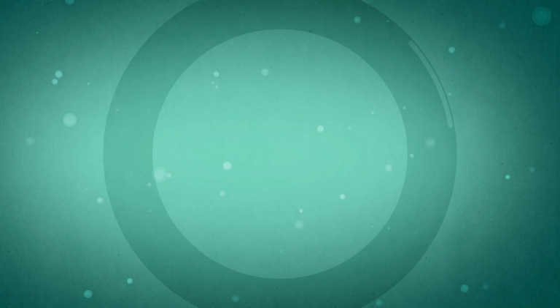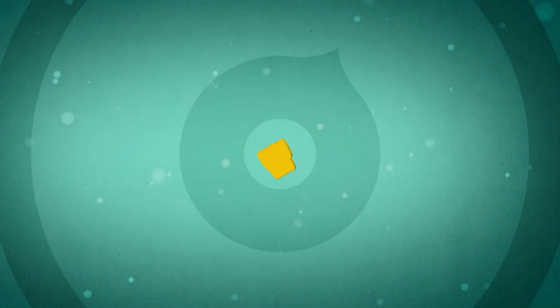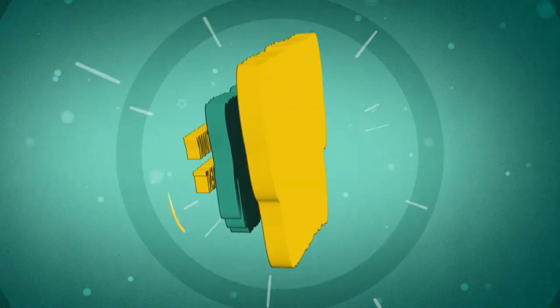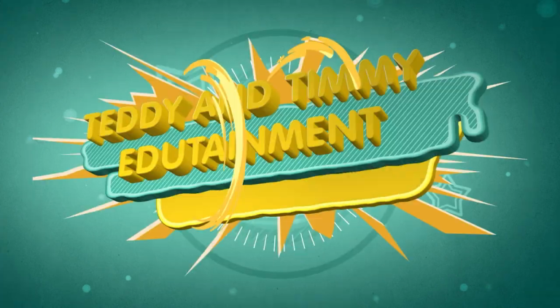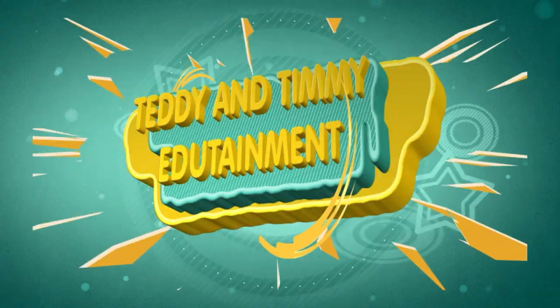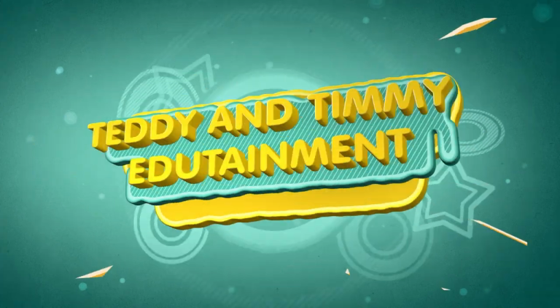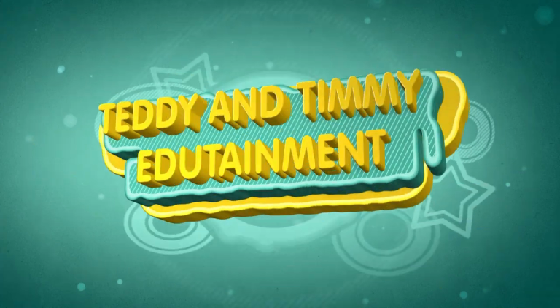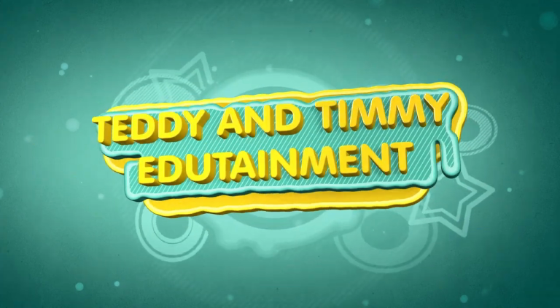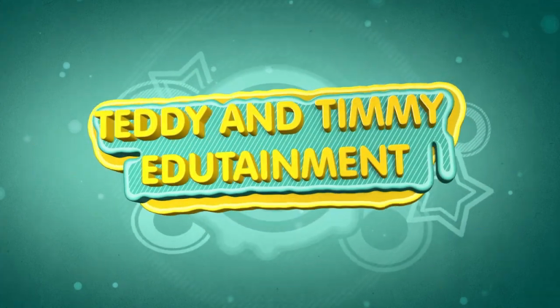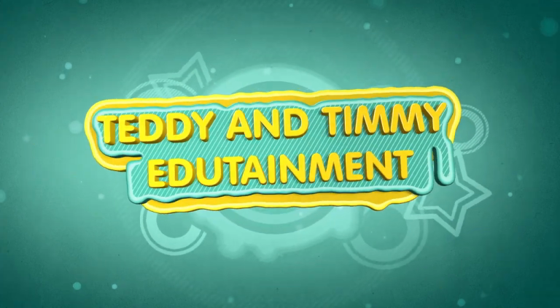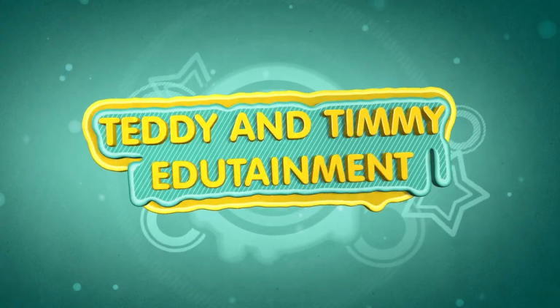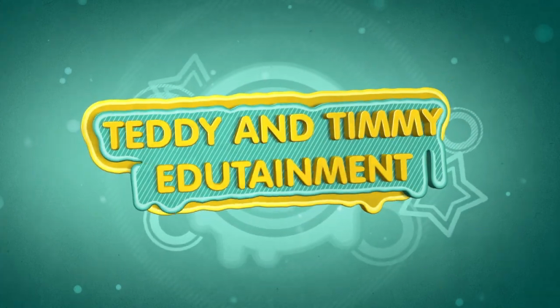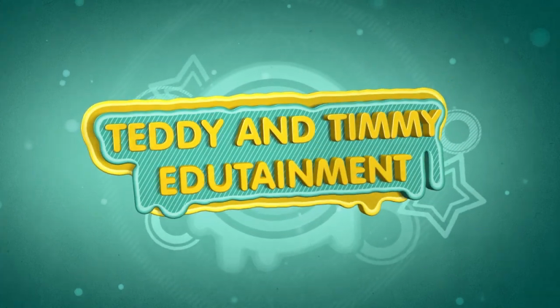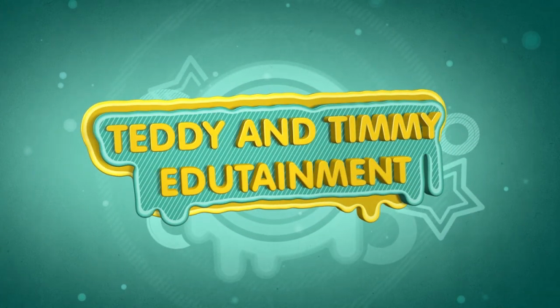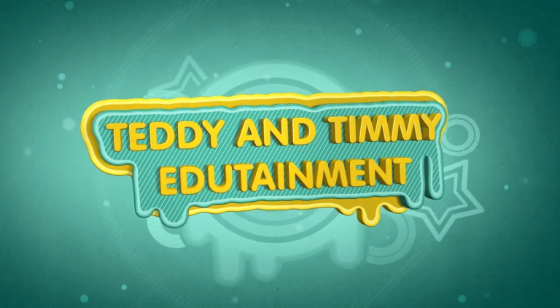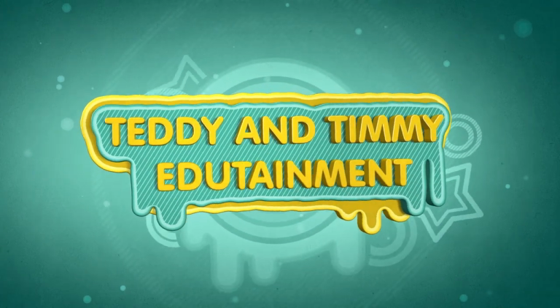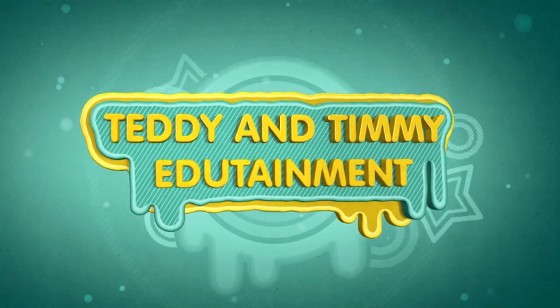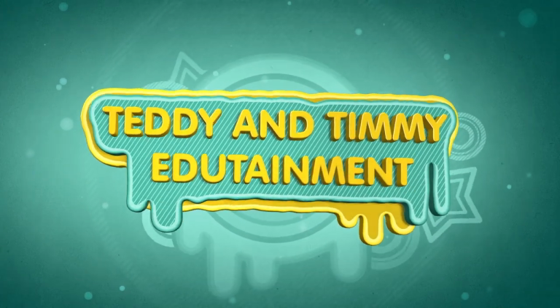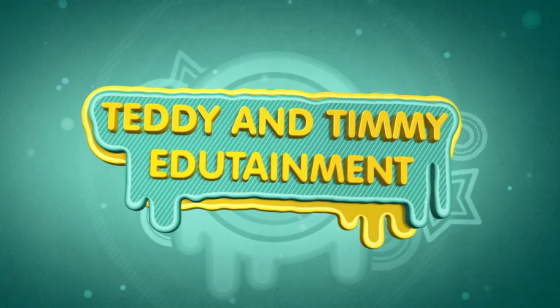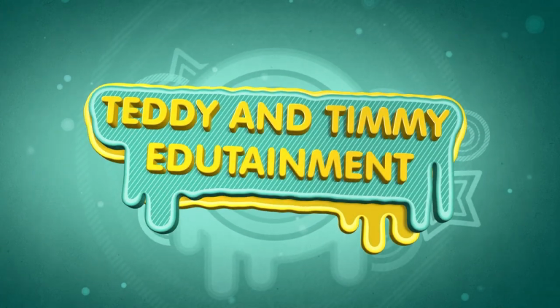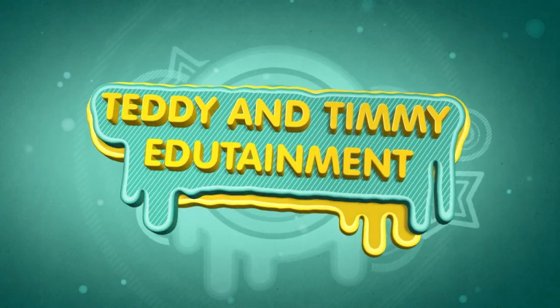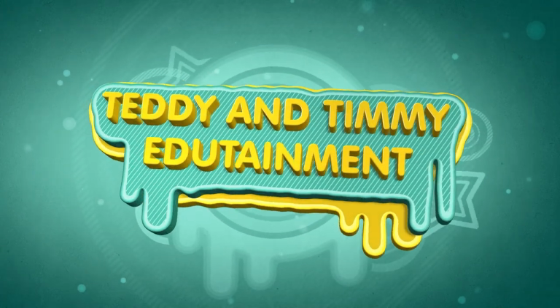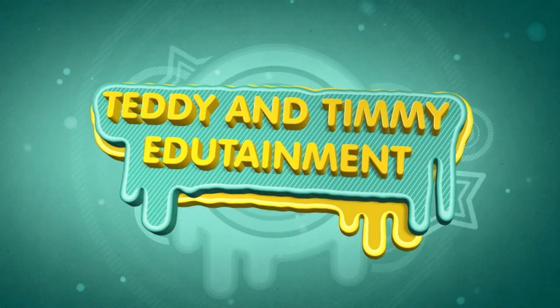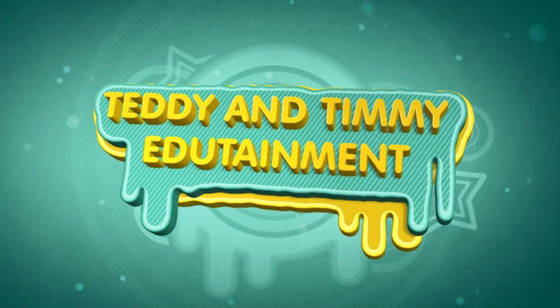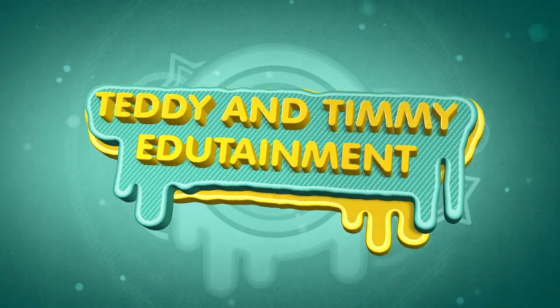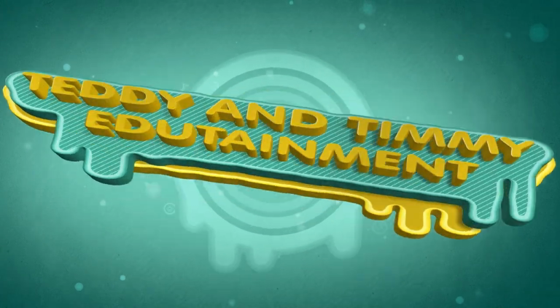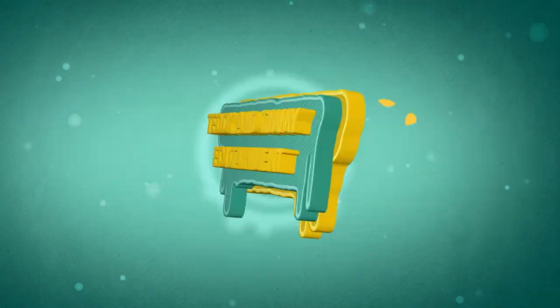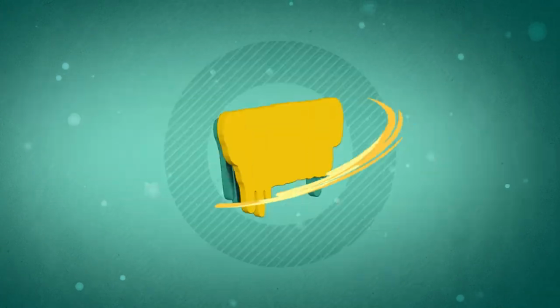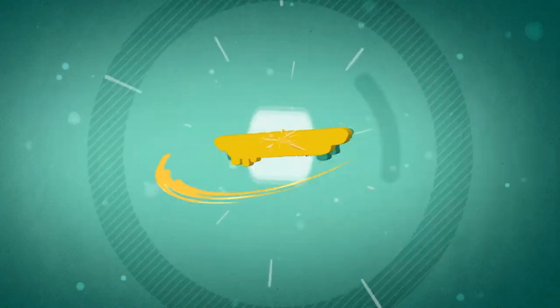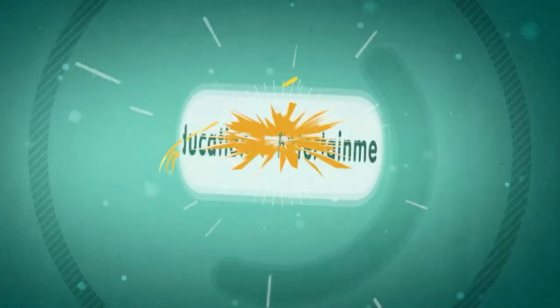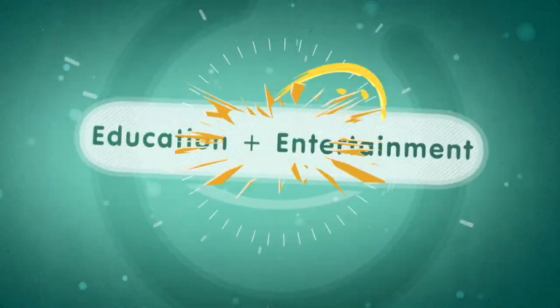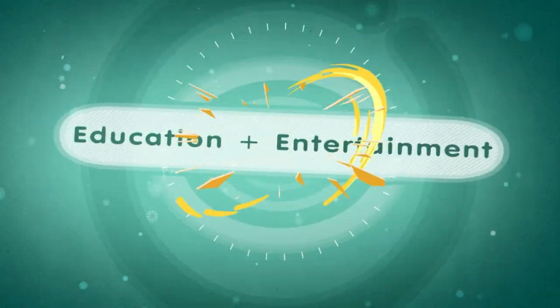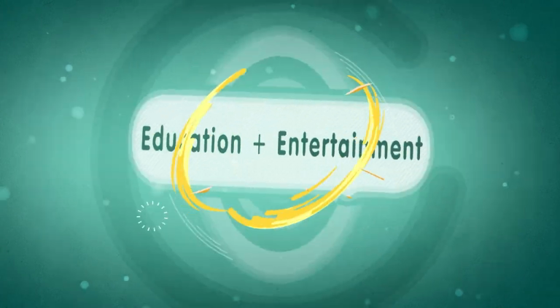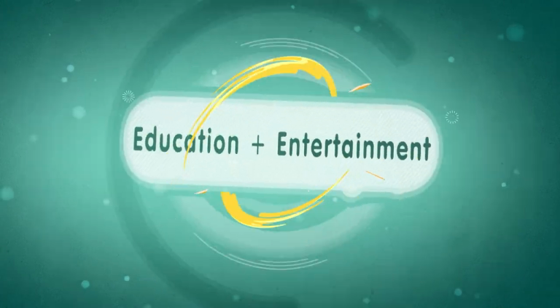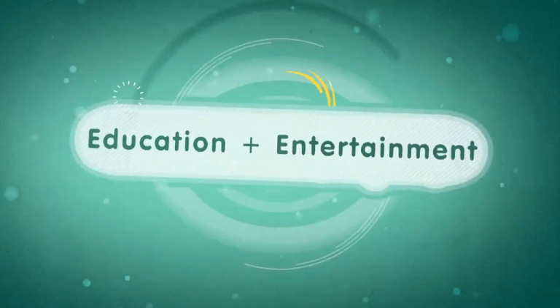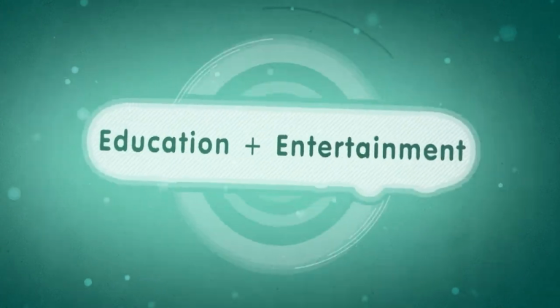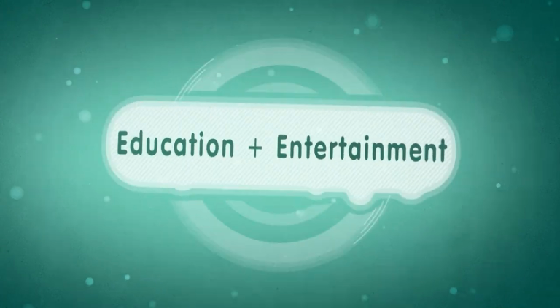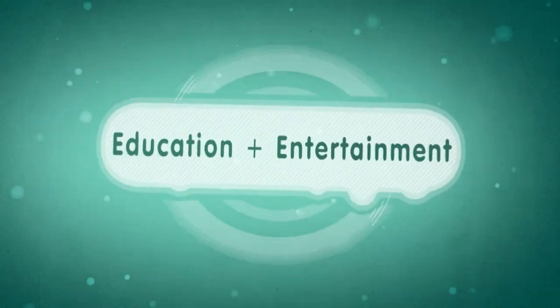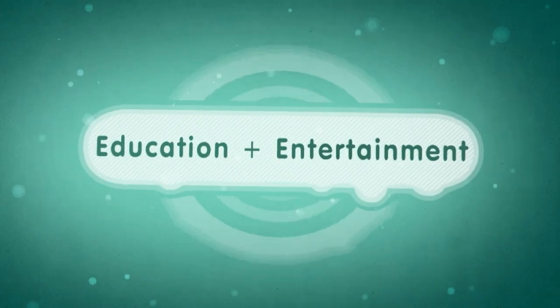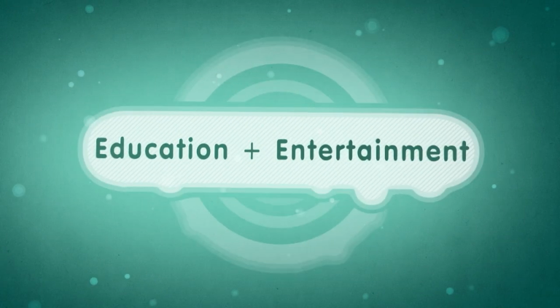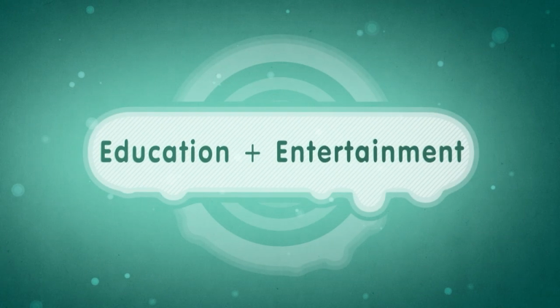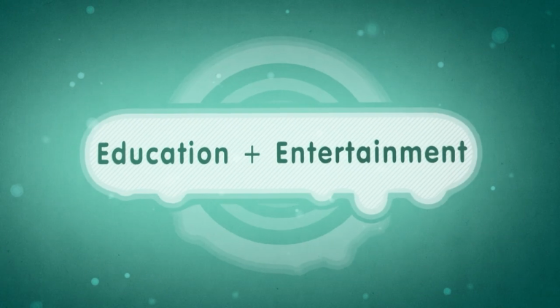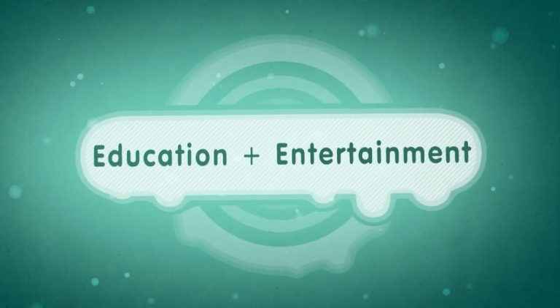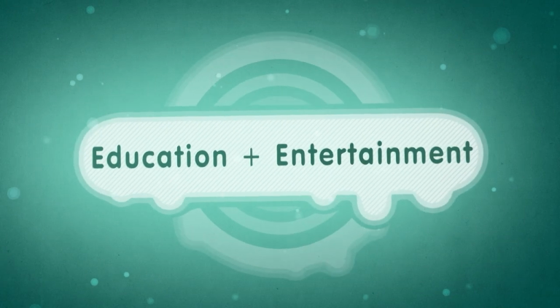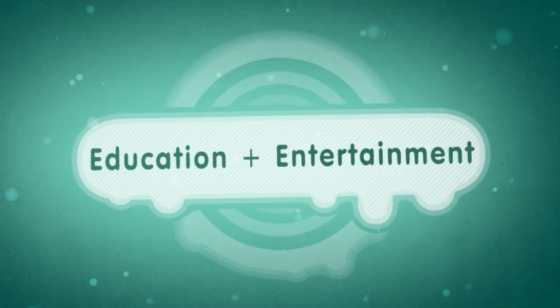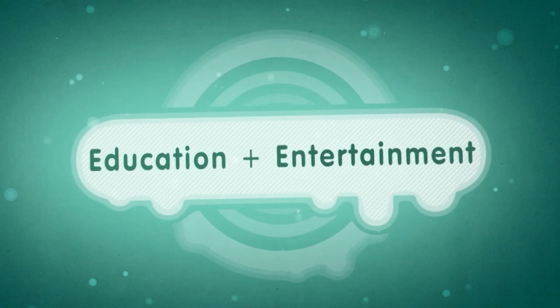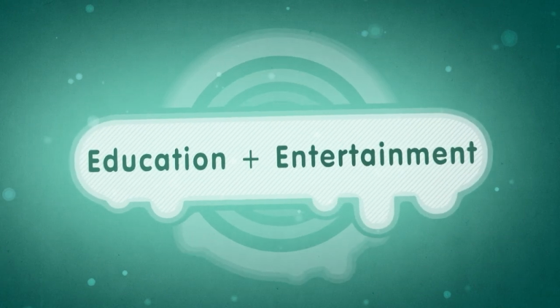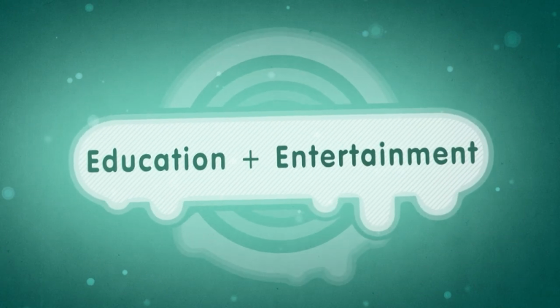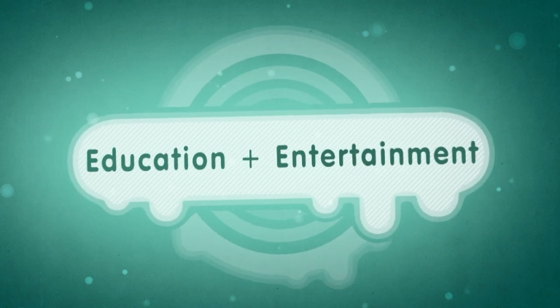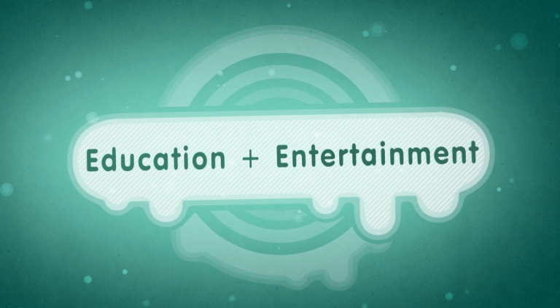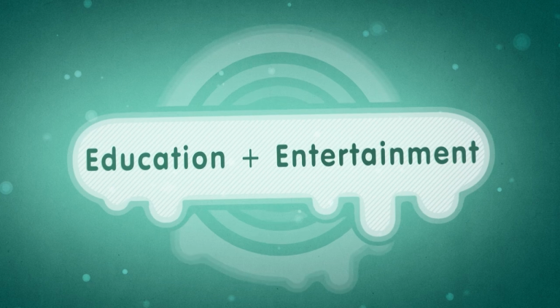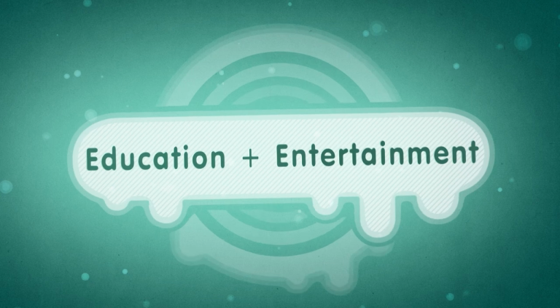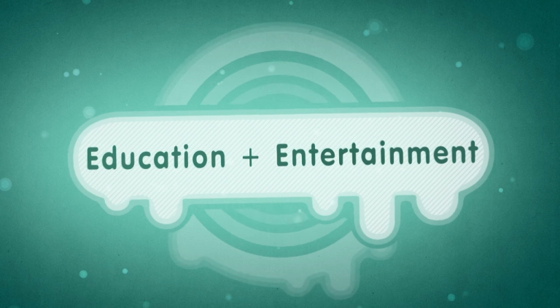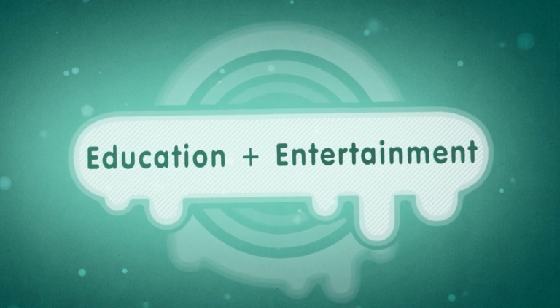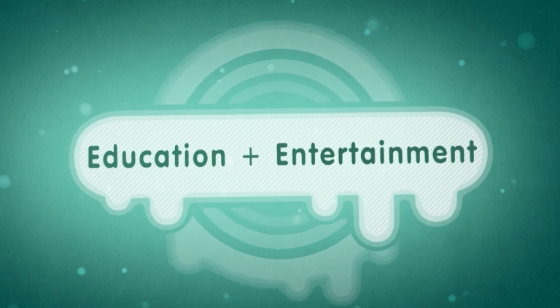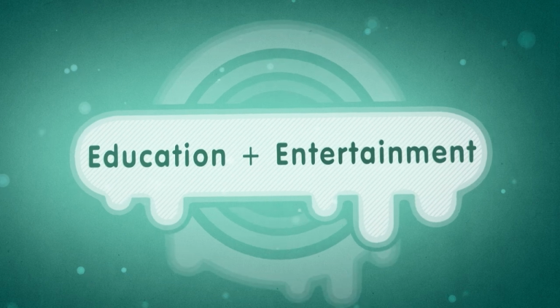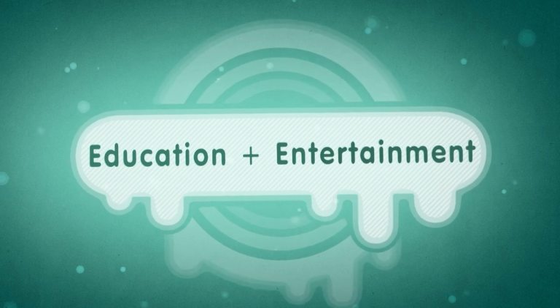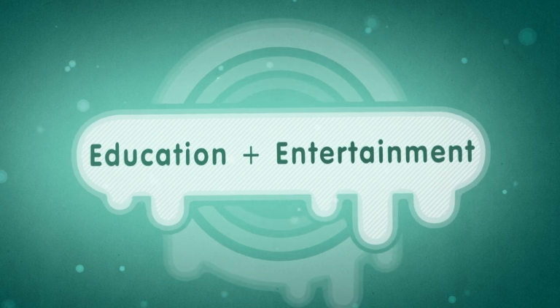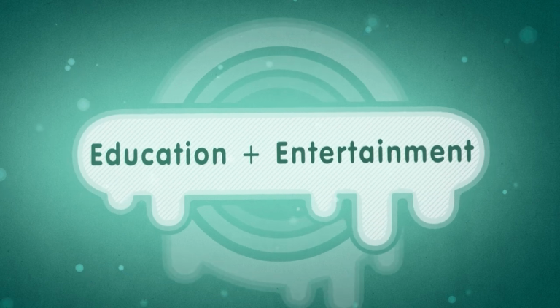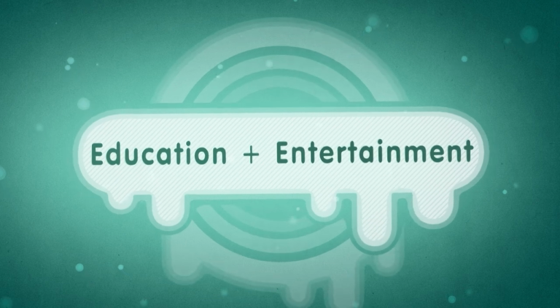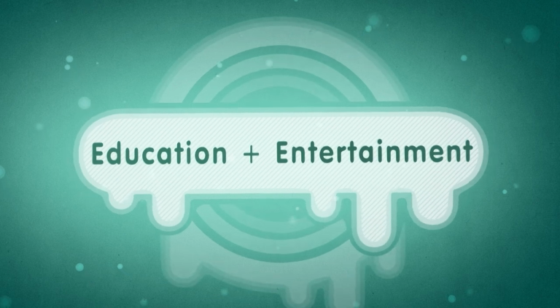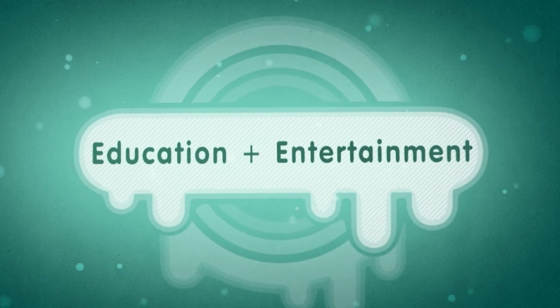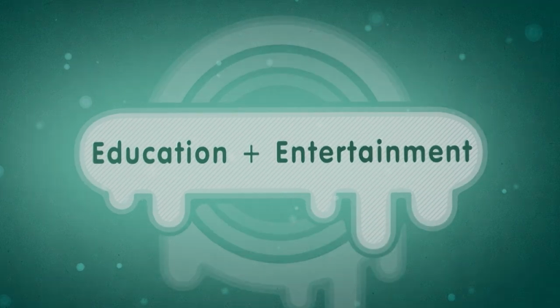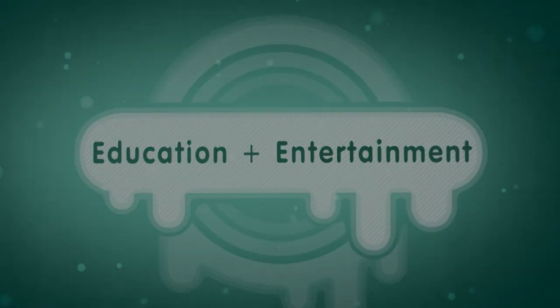Teddy and Timmy Edutainment. Education plus entertainment. Kids songs and learning videos.